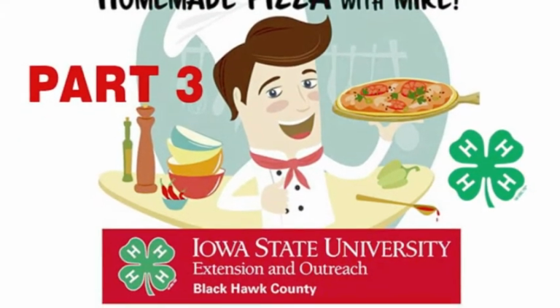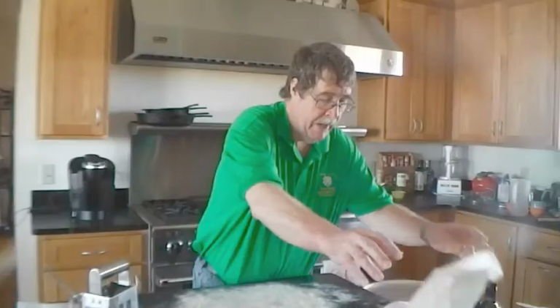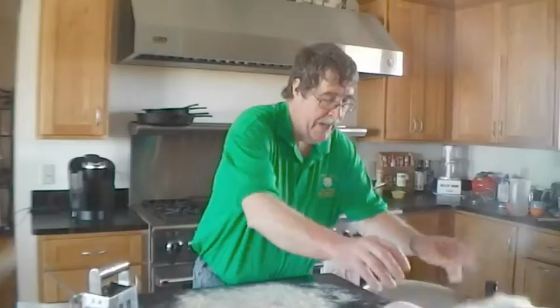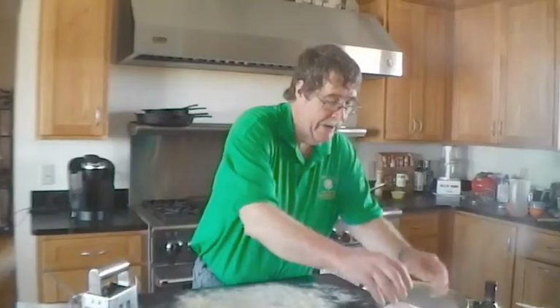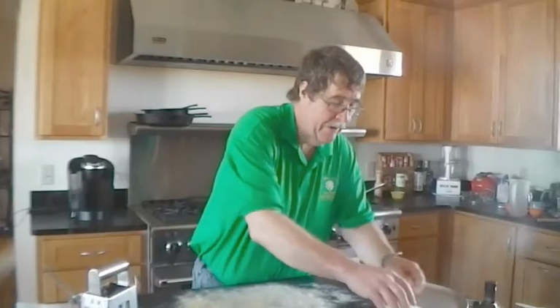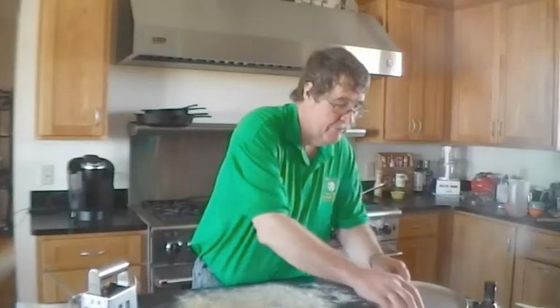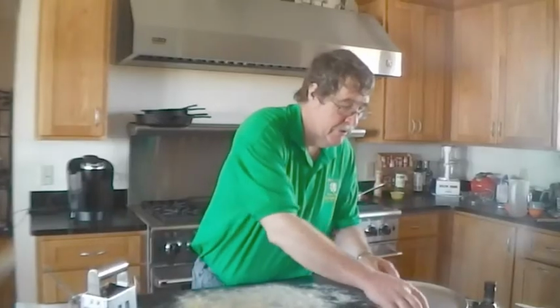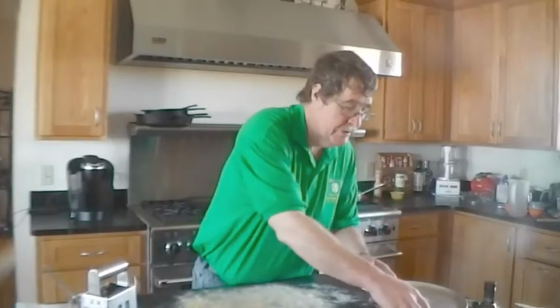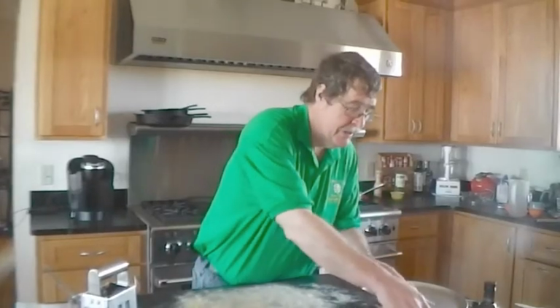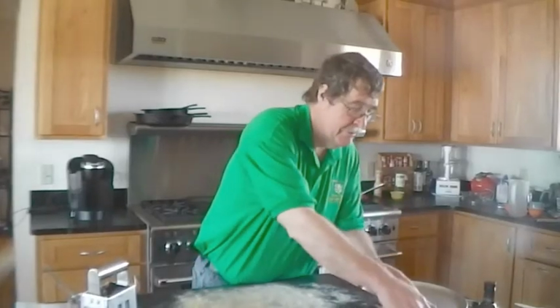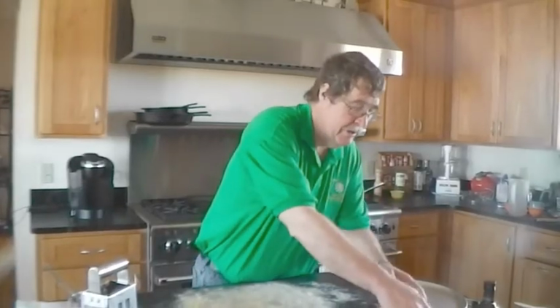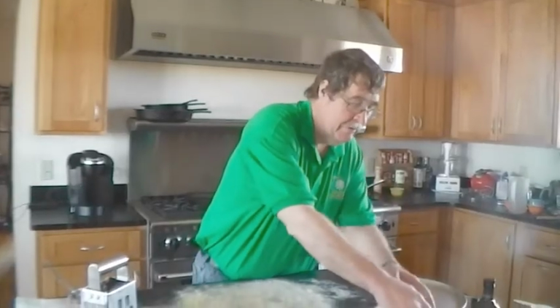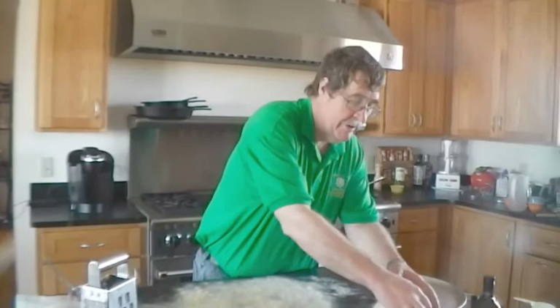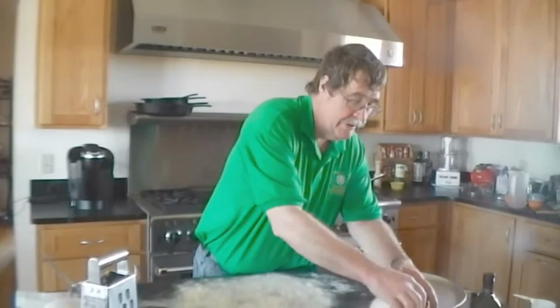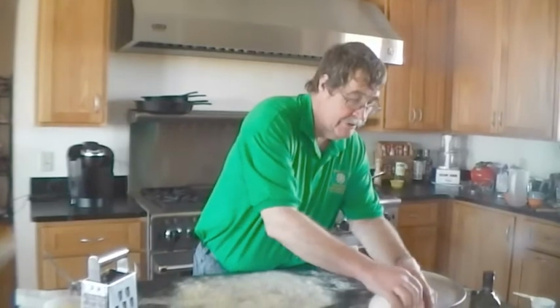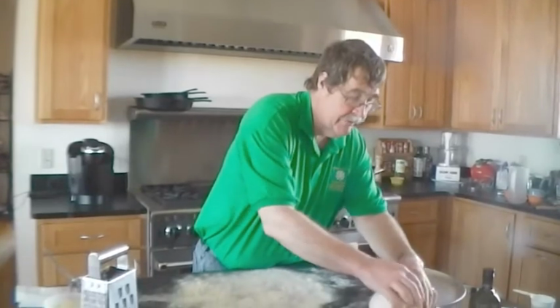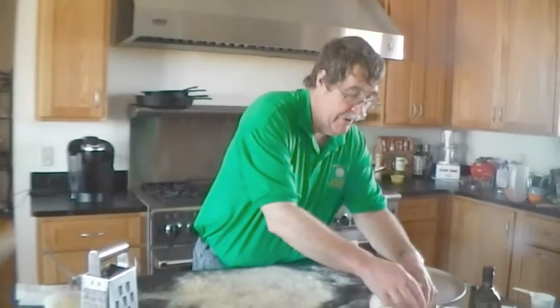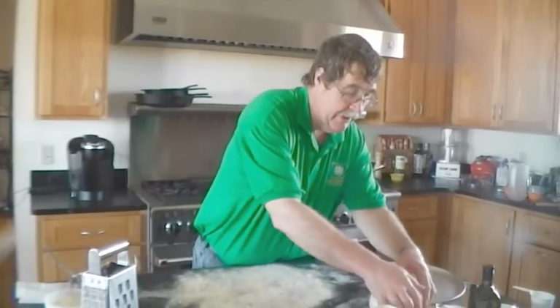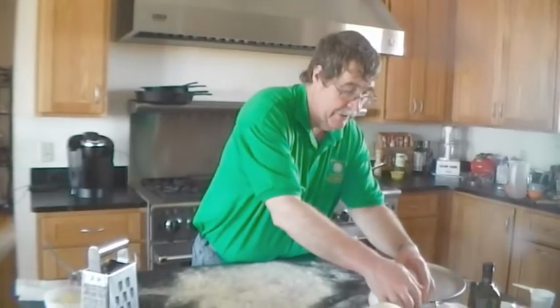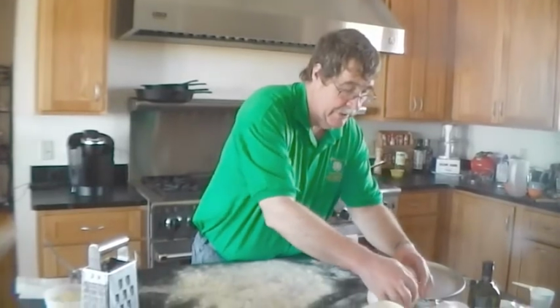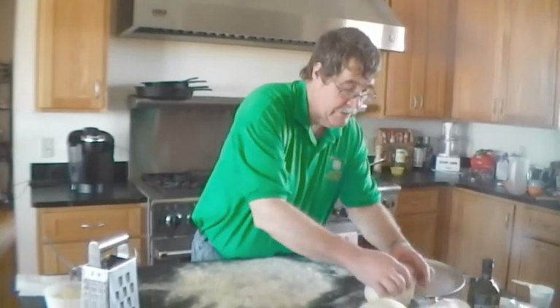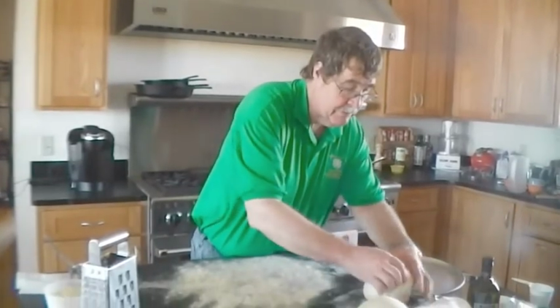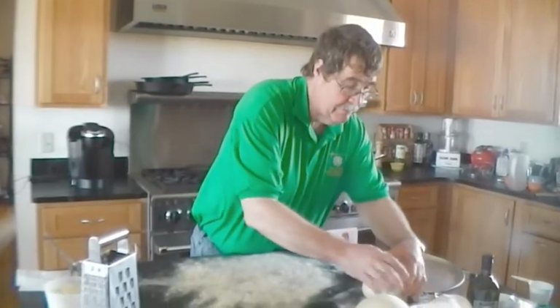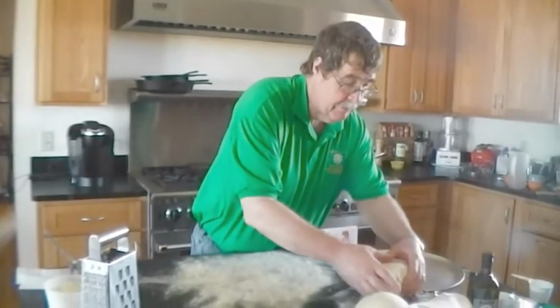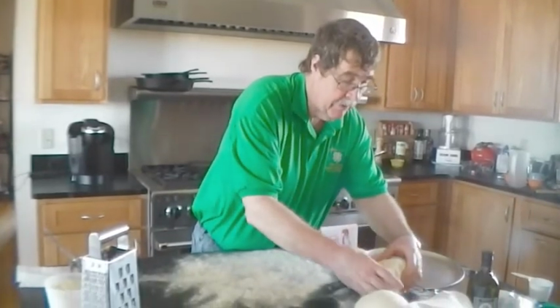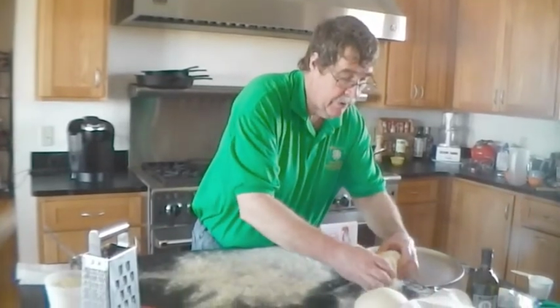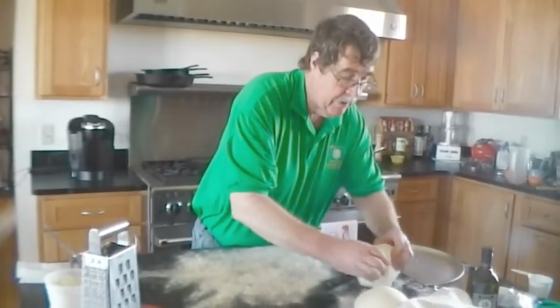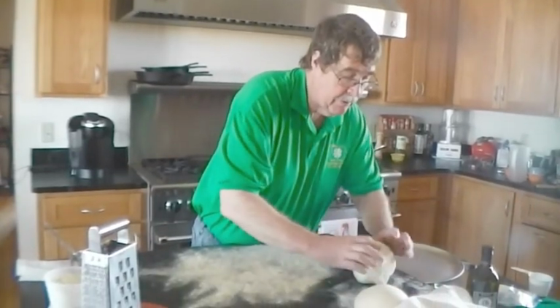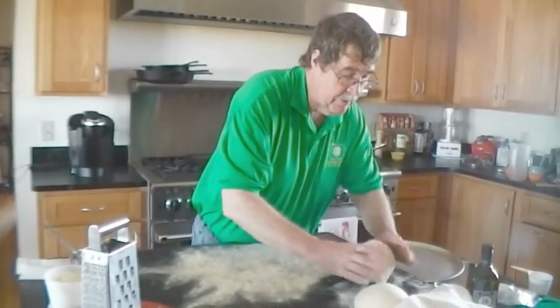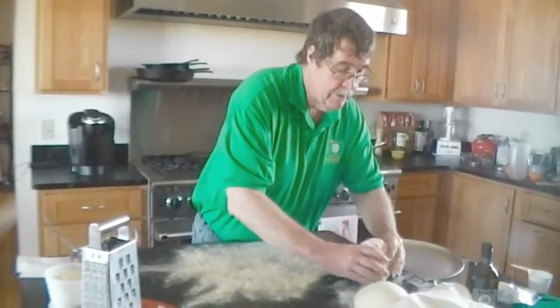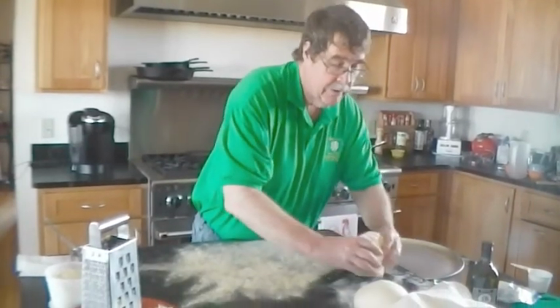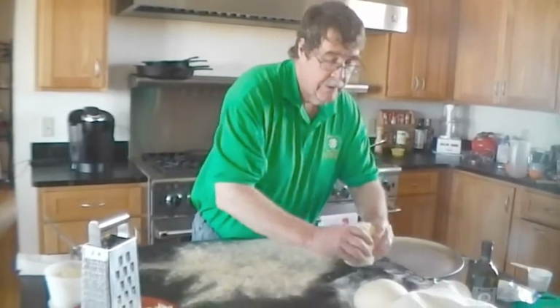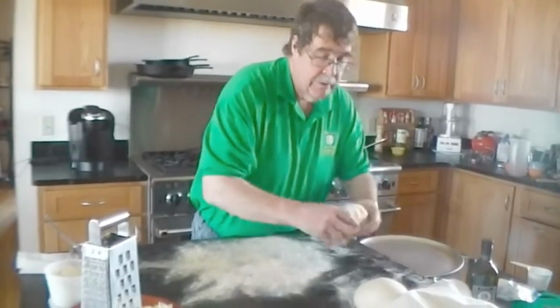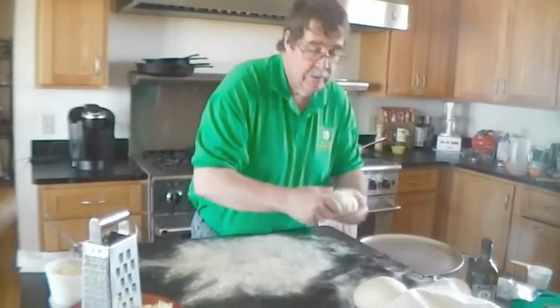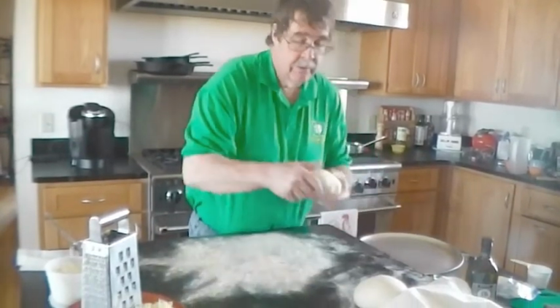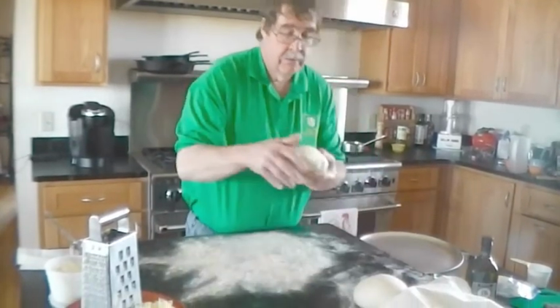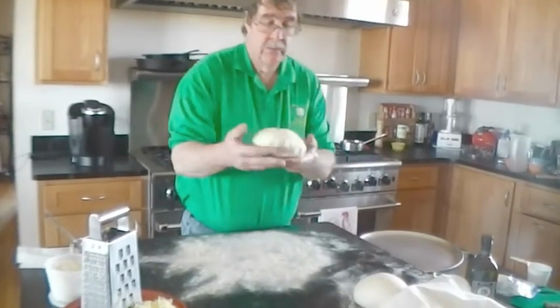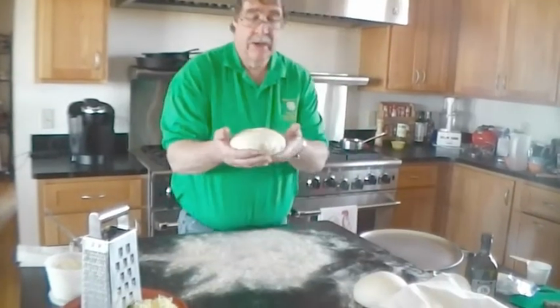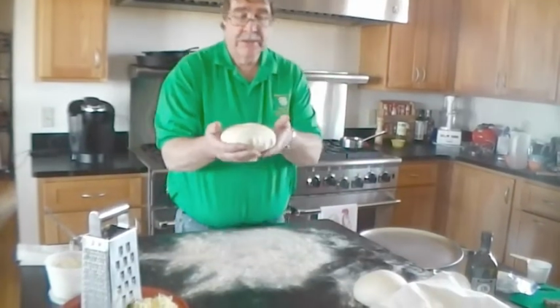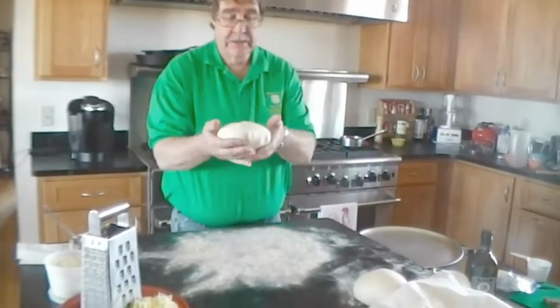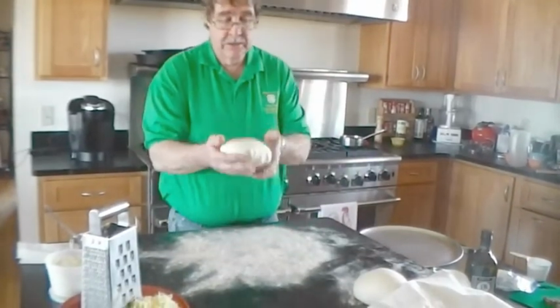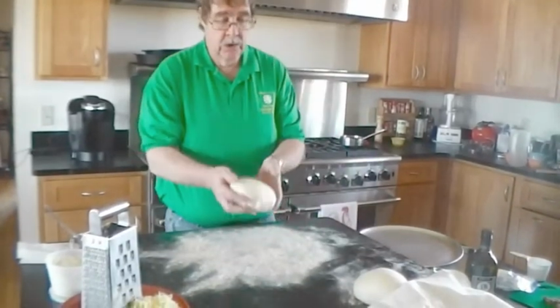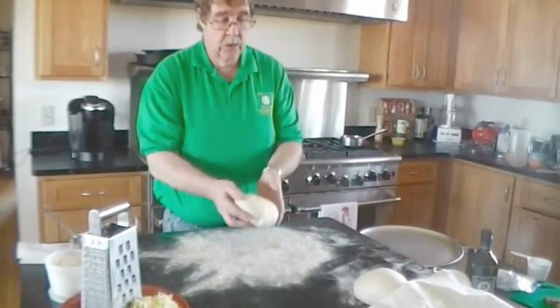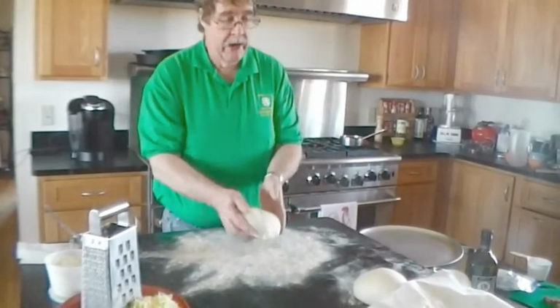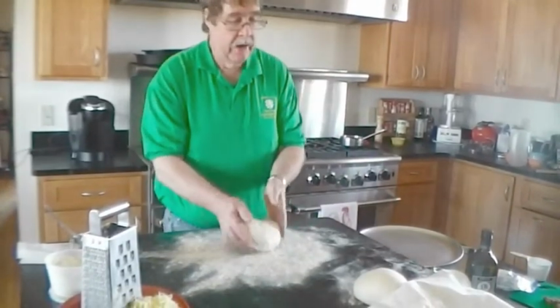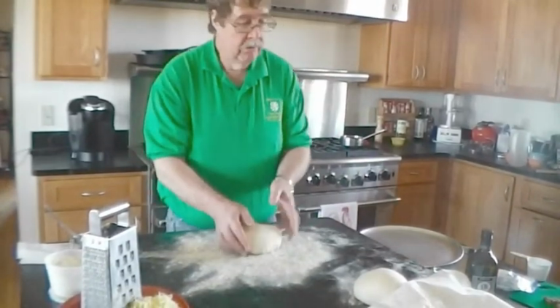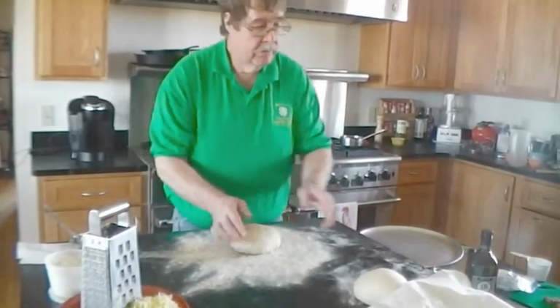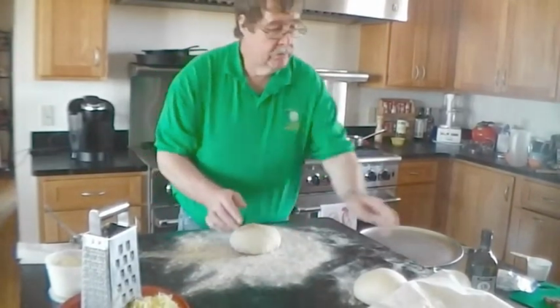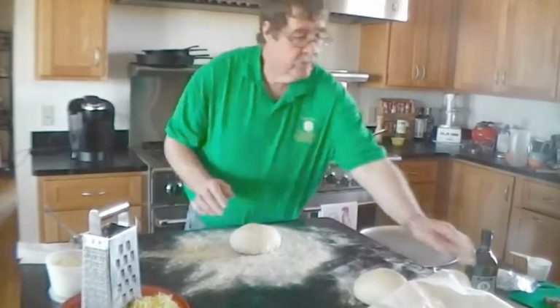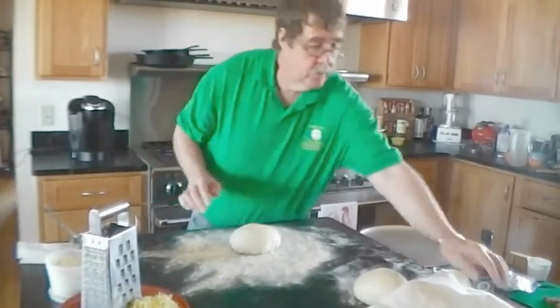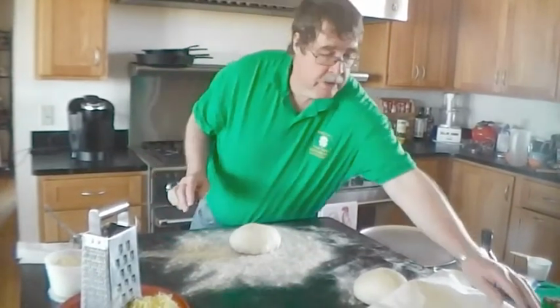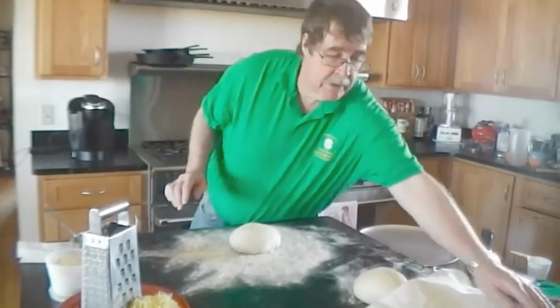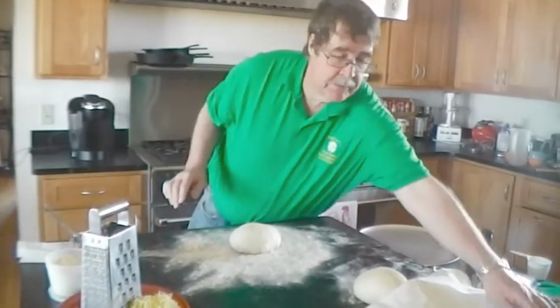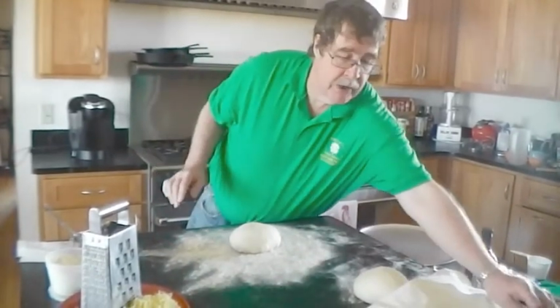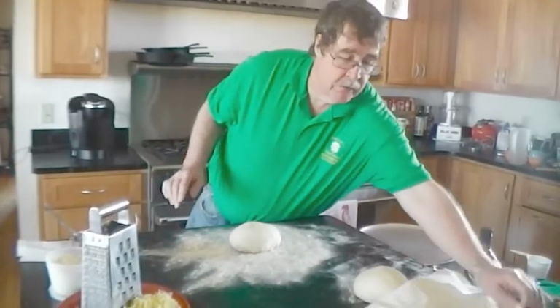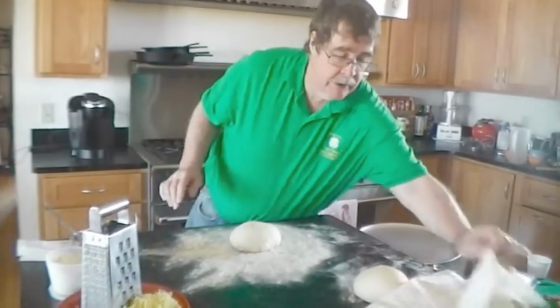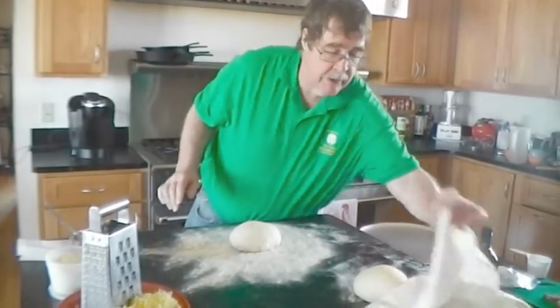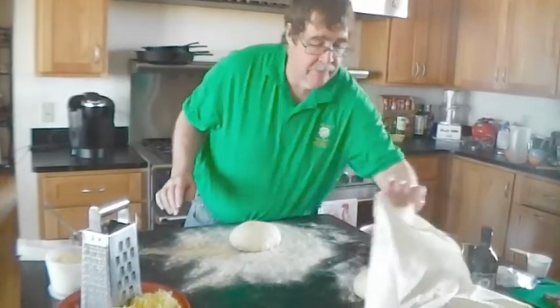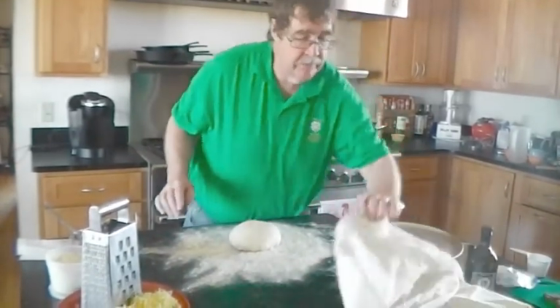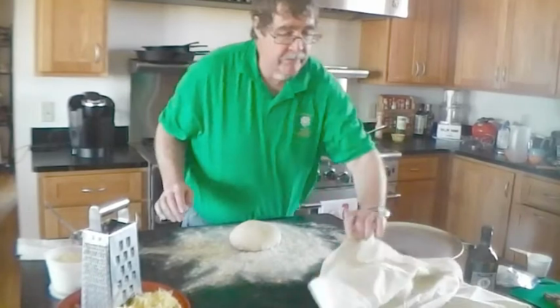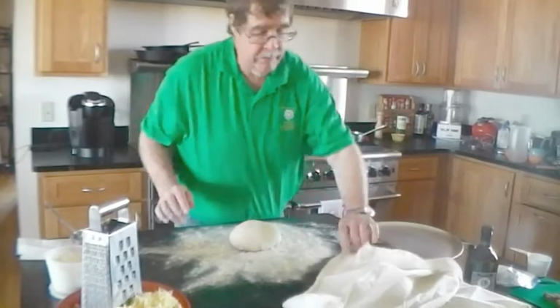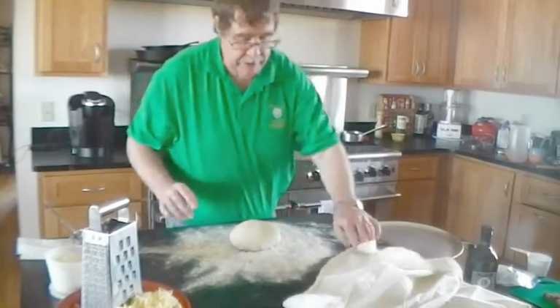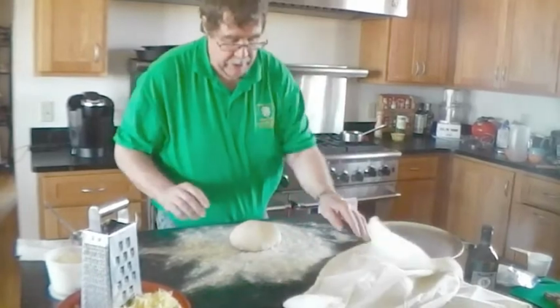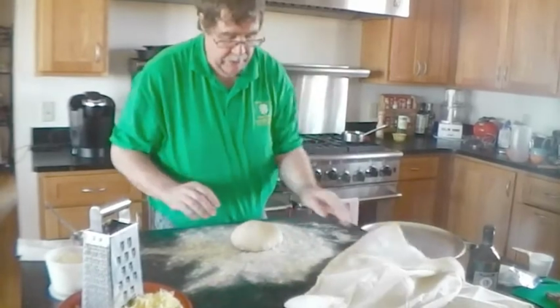Back after our 10-minute rest — we've got nicely rested dough now. We'll keep the other one covered for right now.